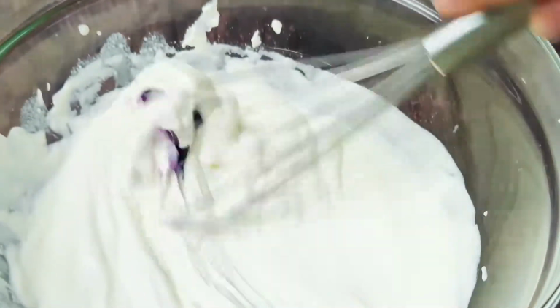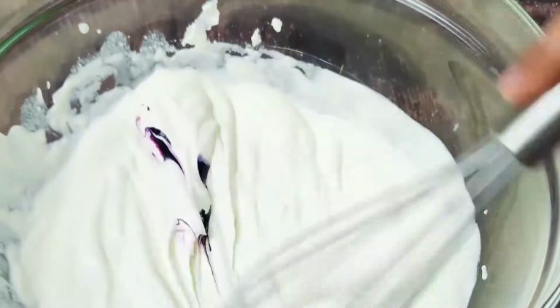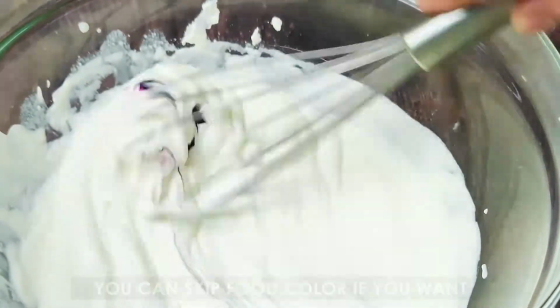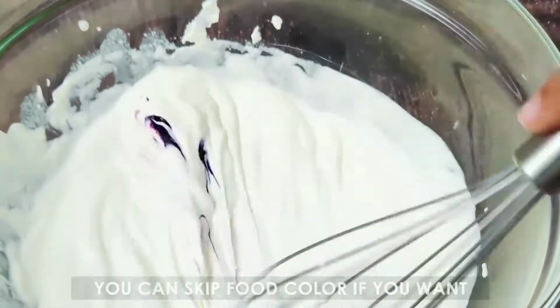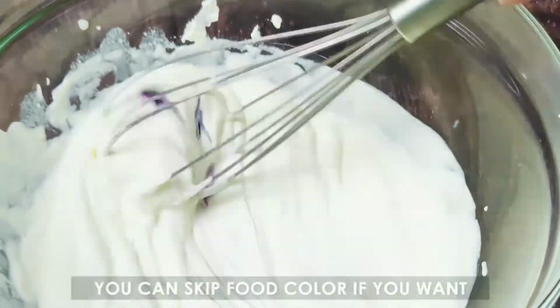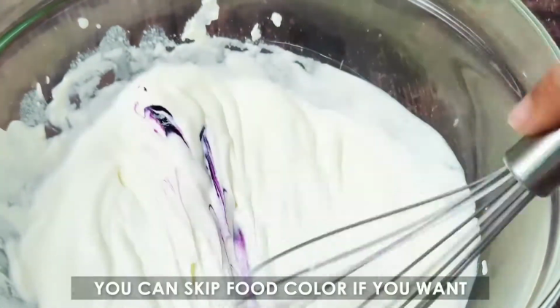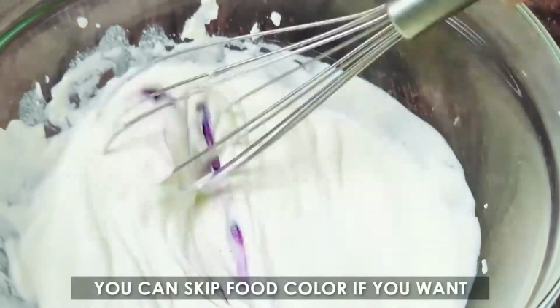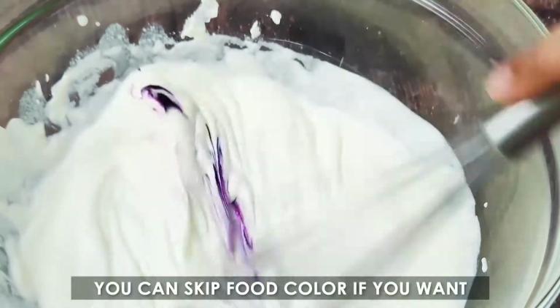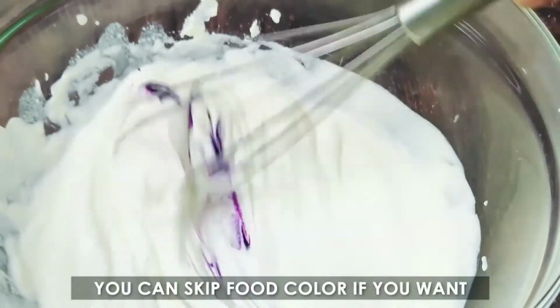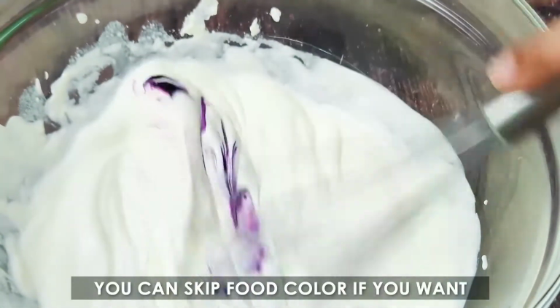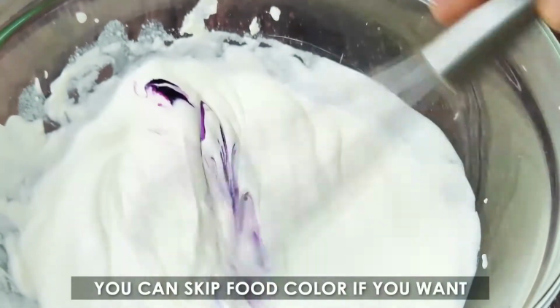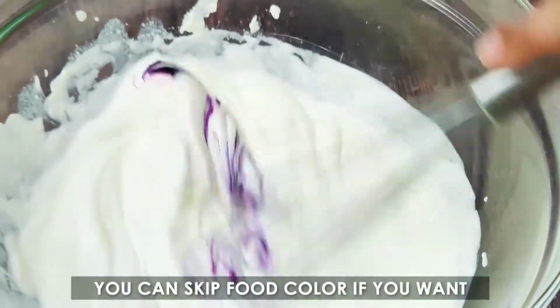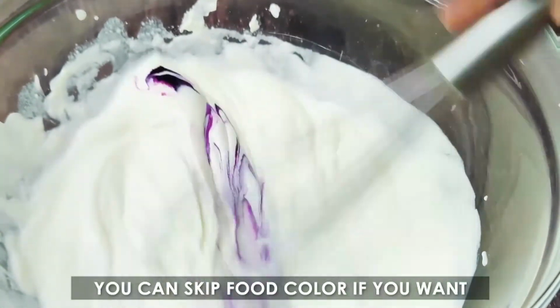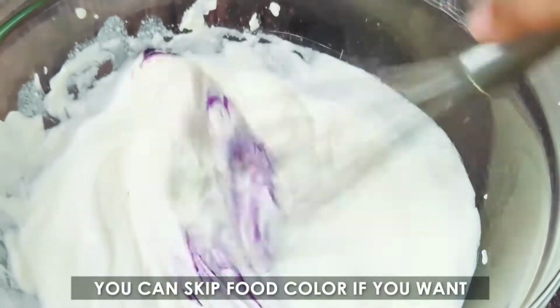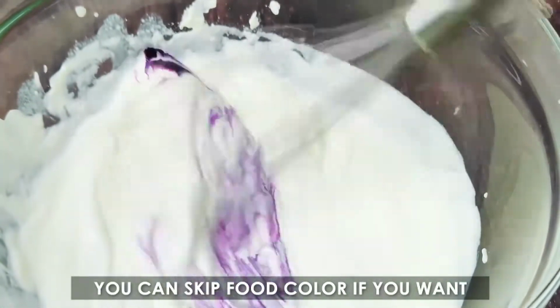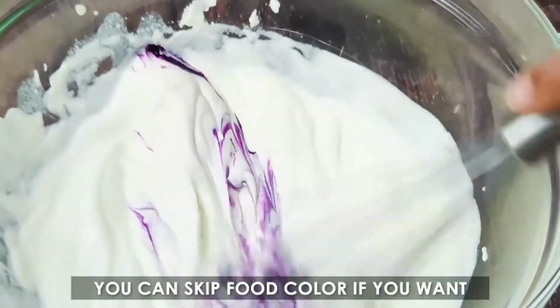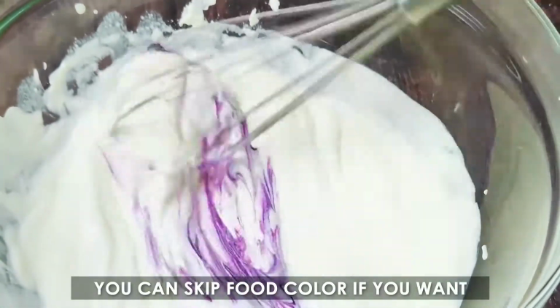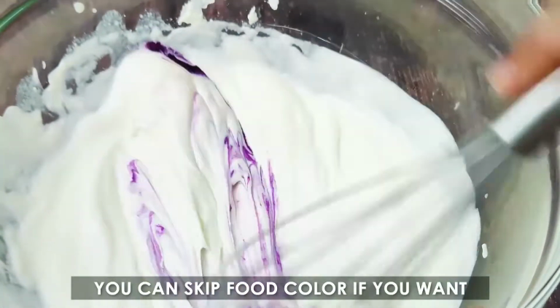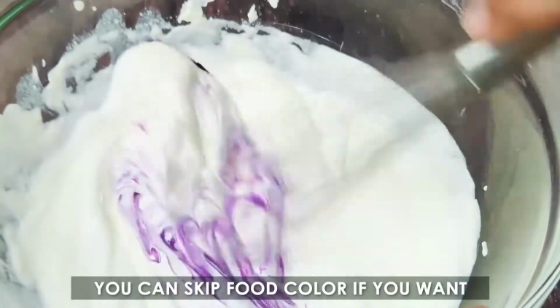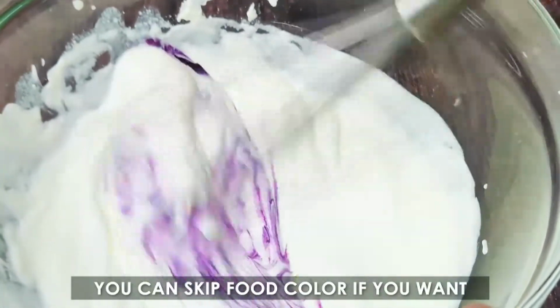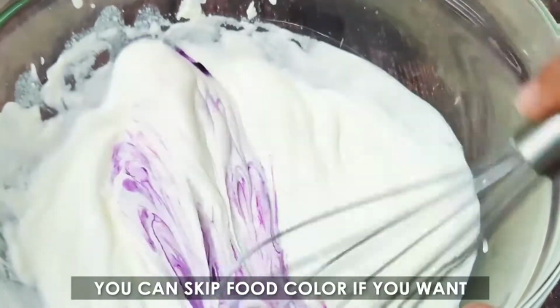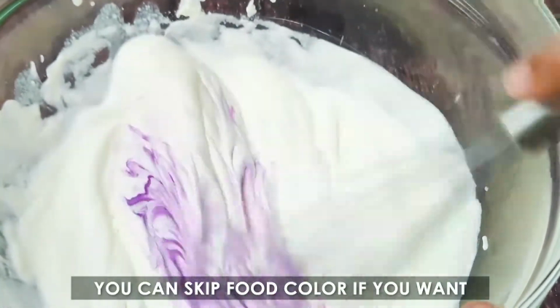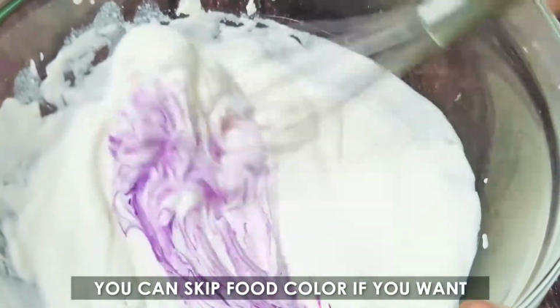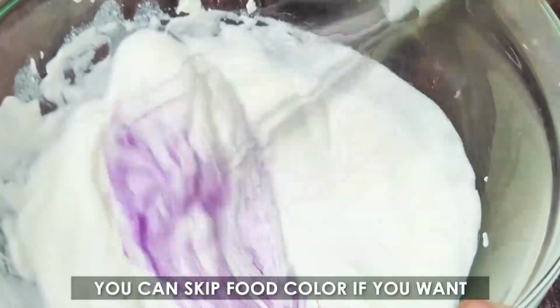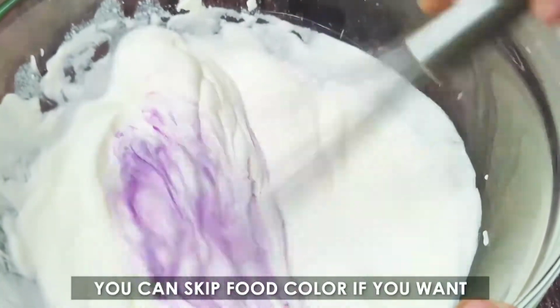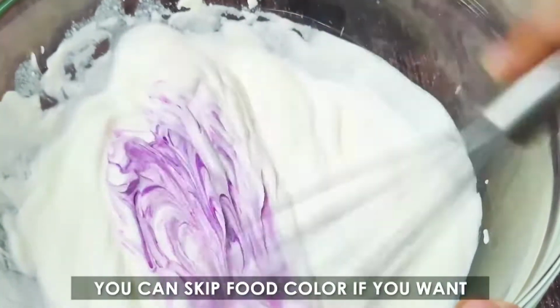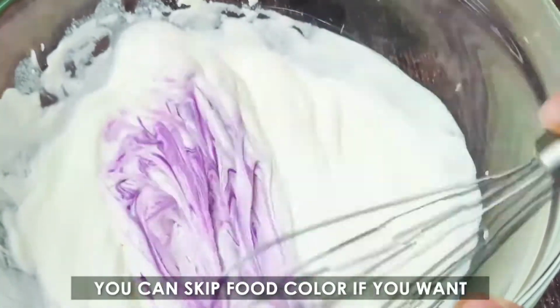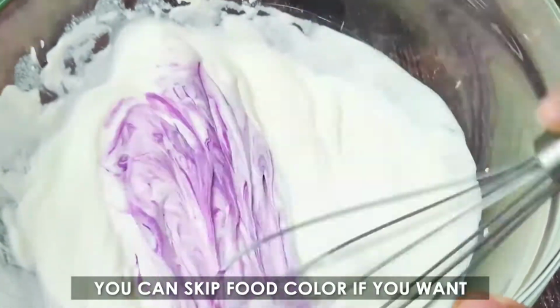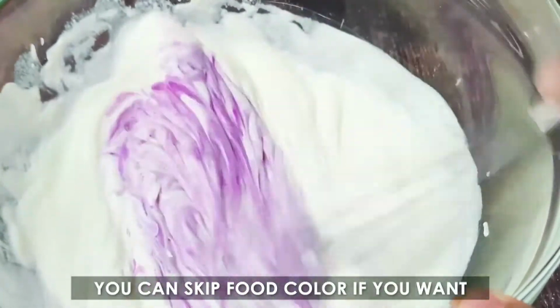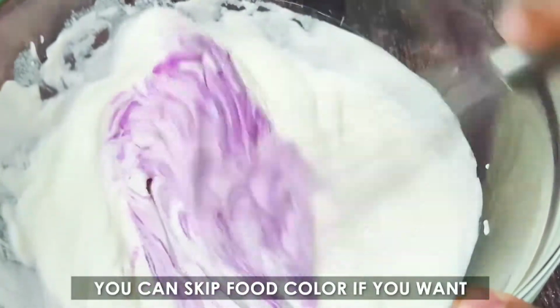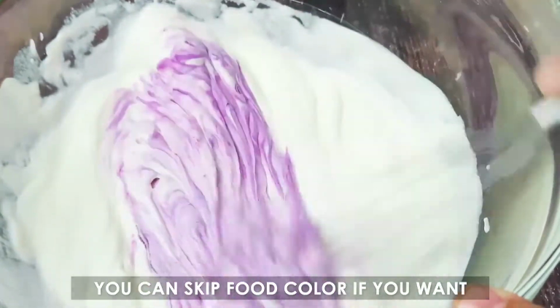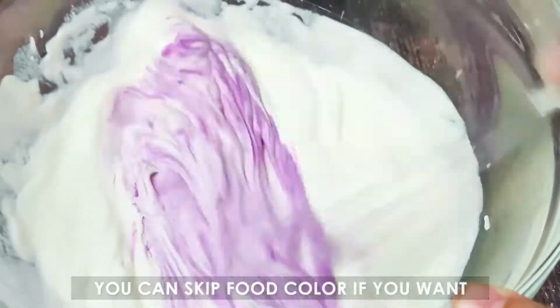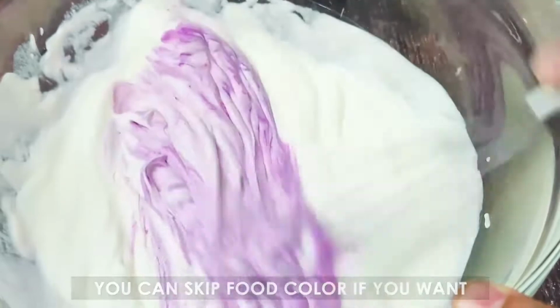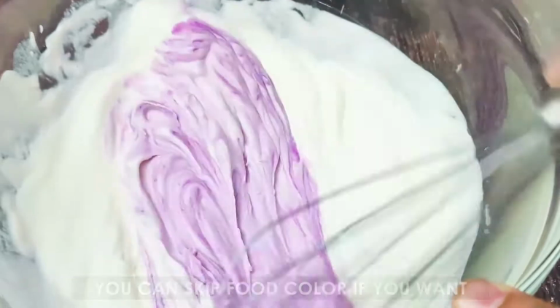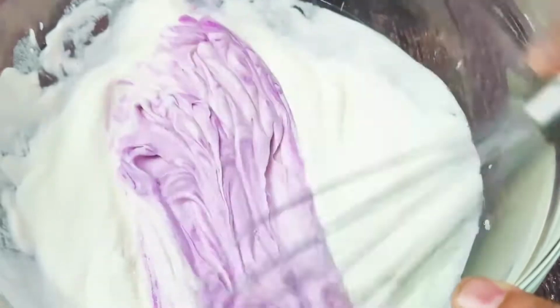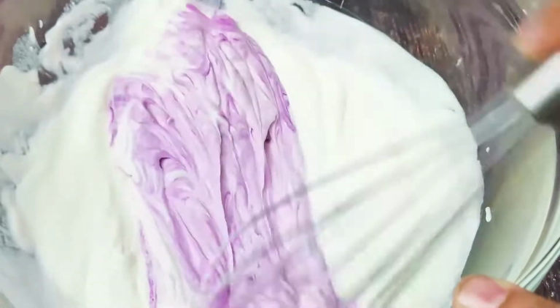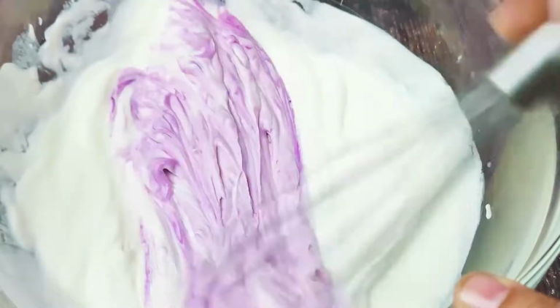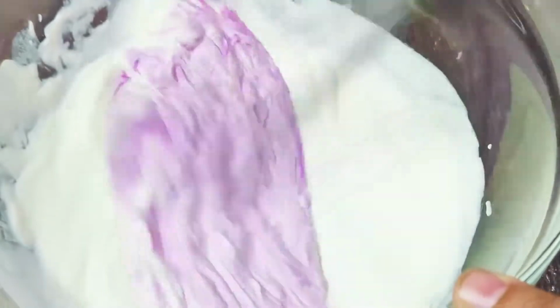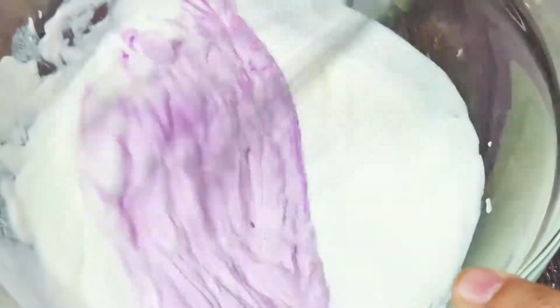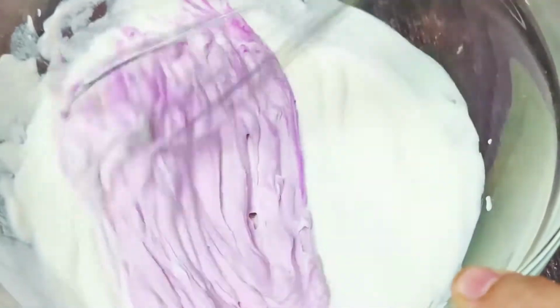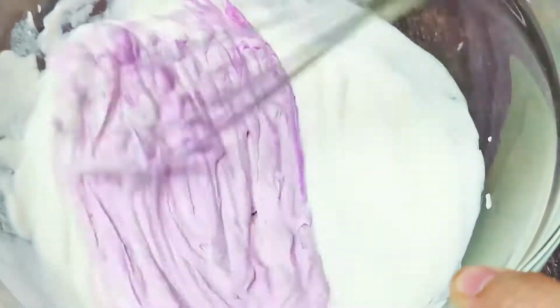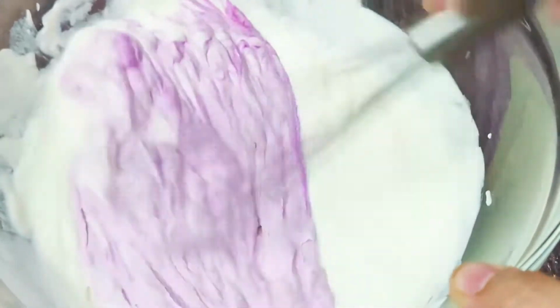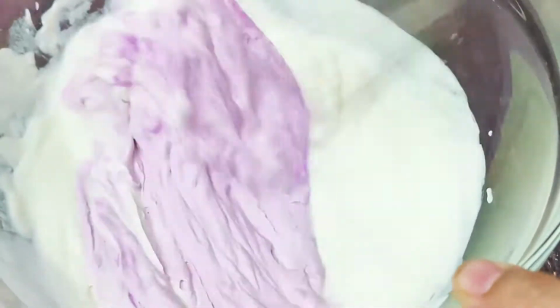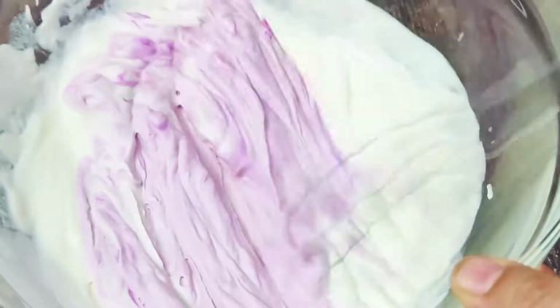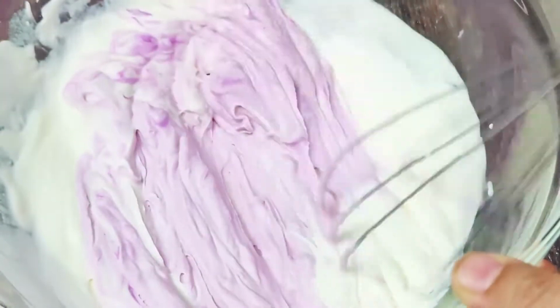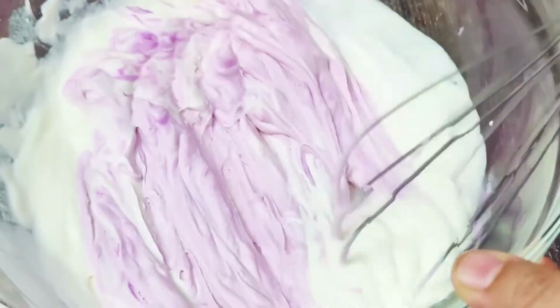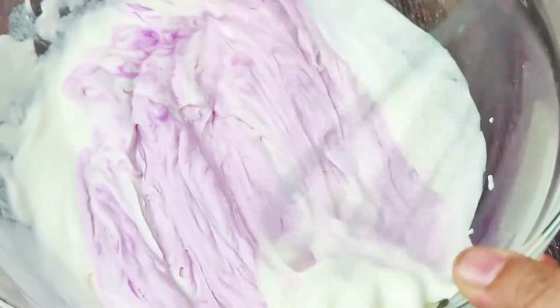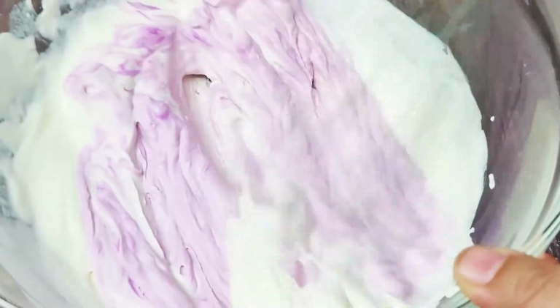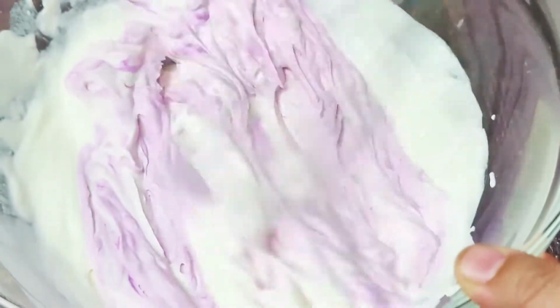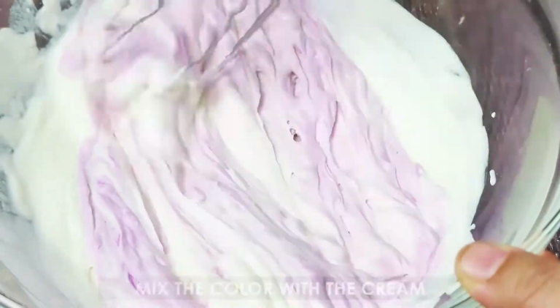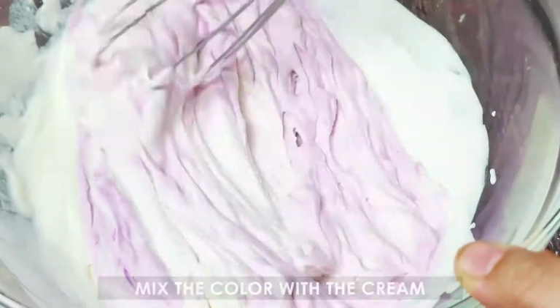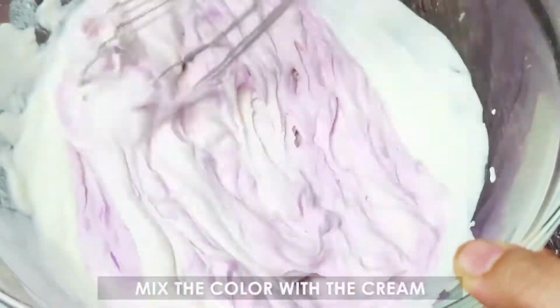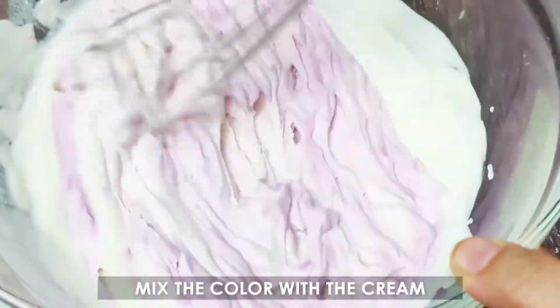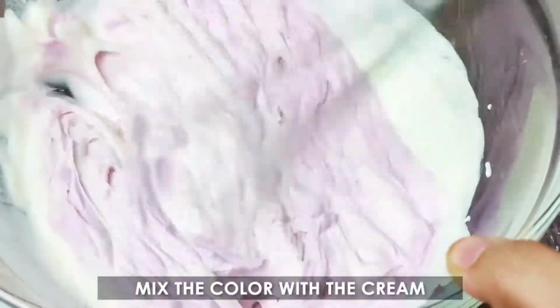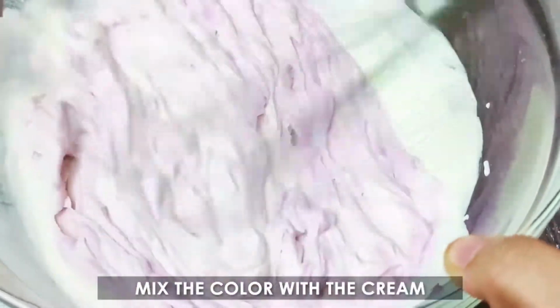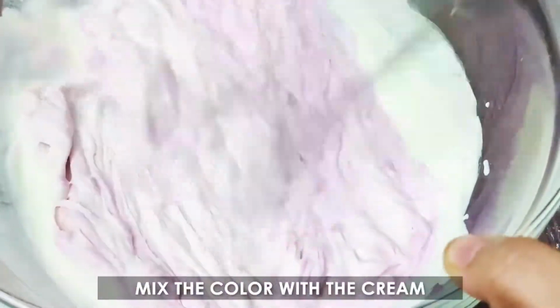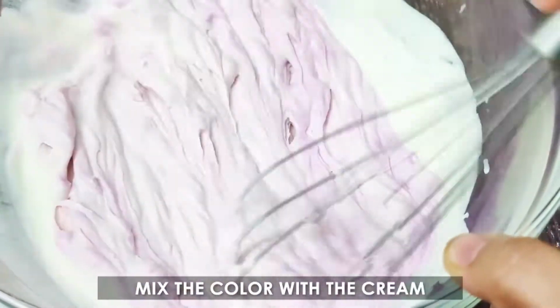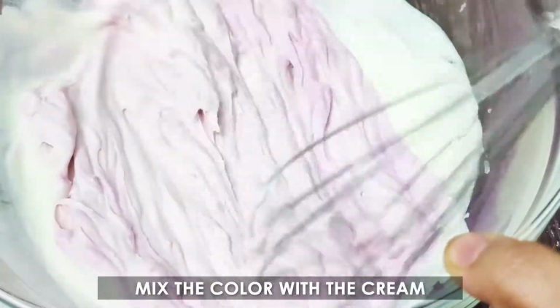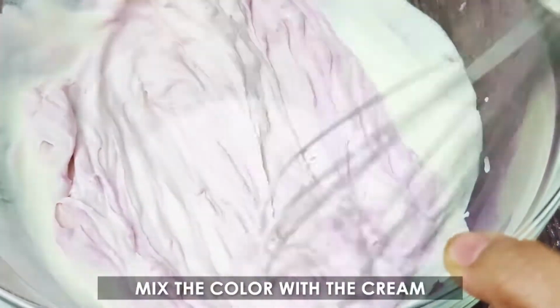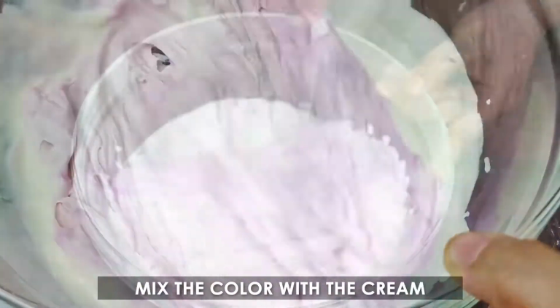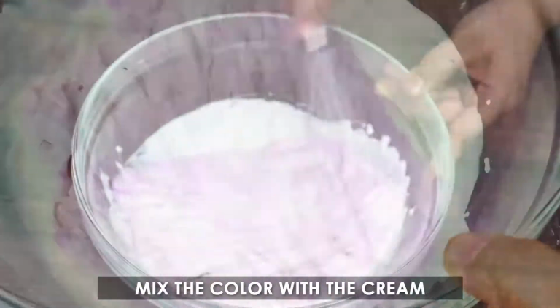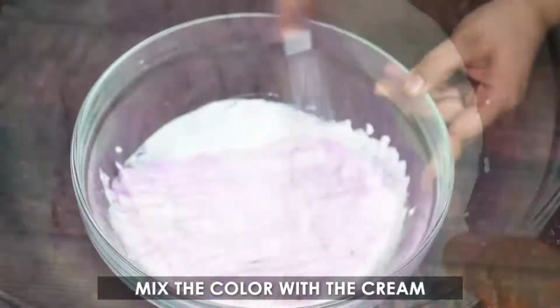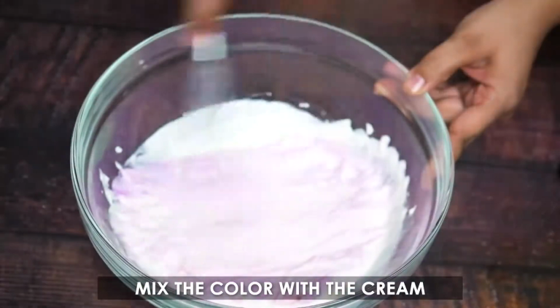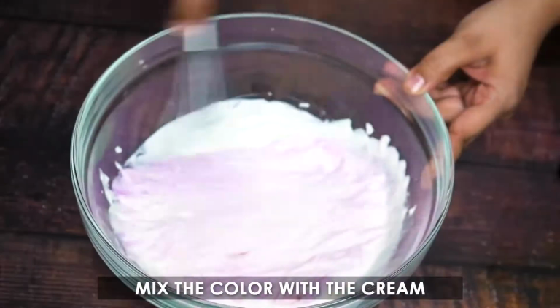You can skip food color if you want. Mix the color with the cream.